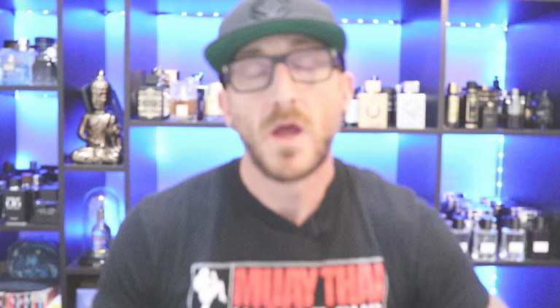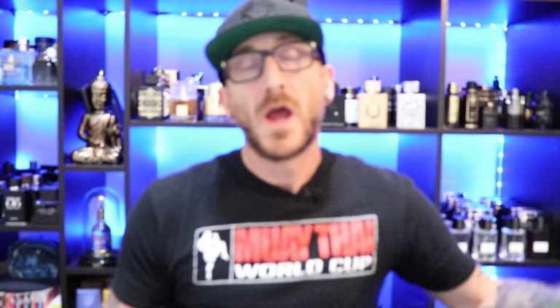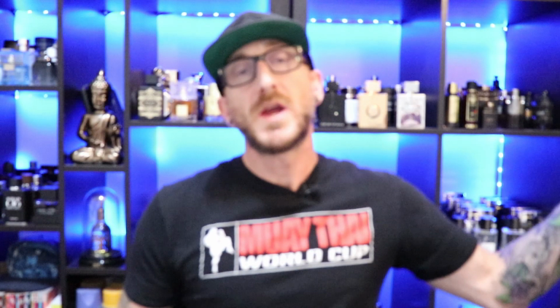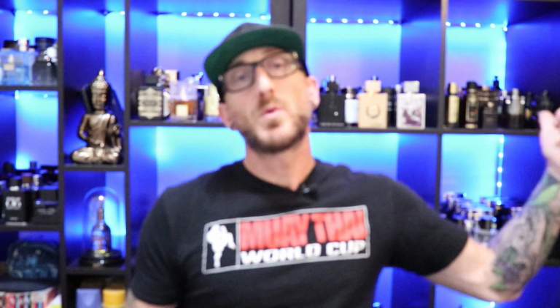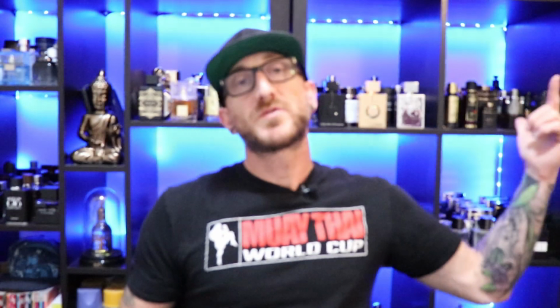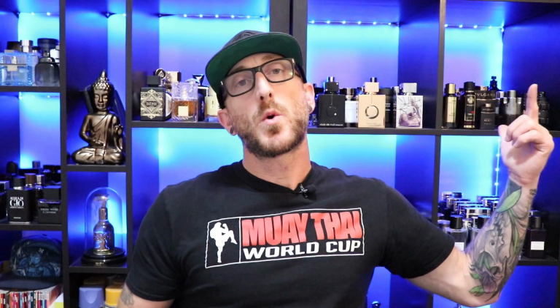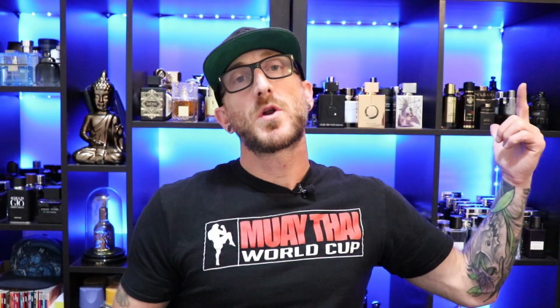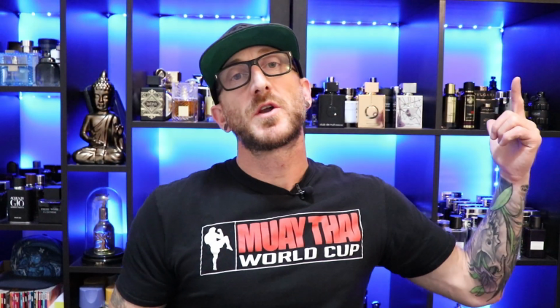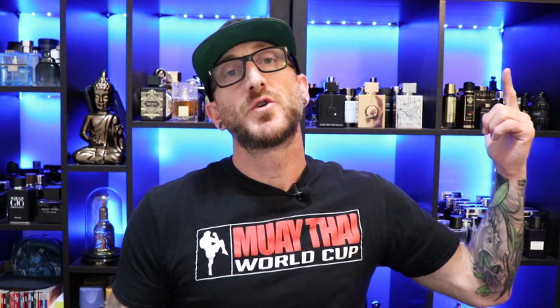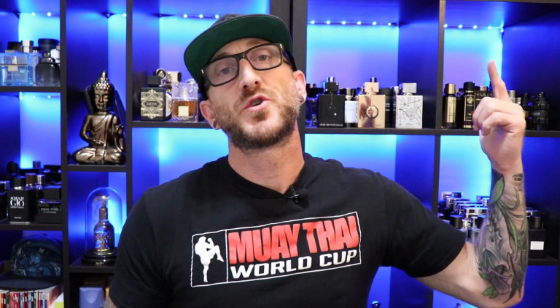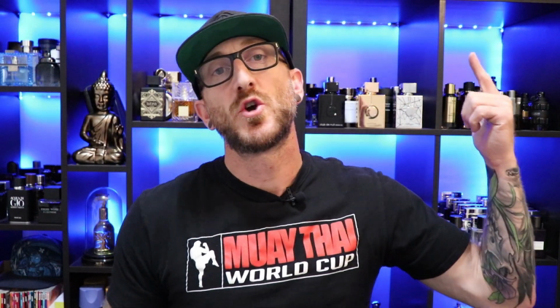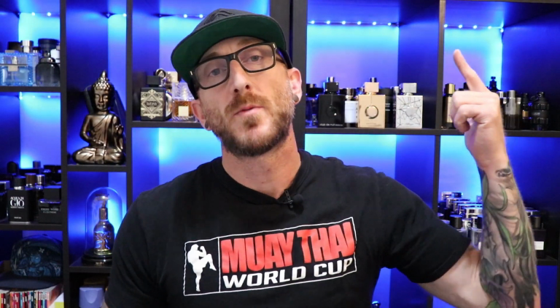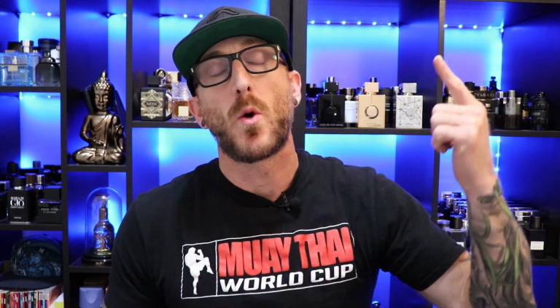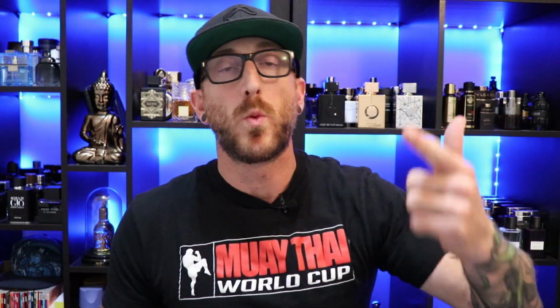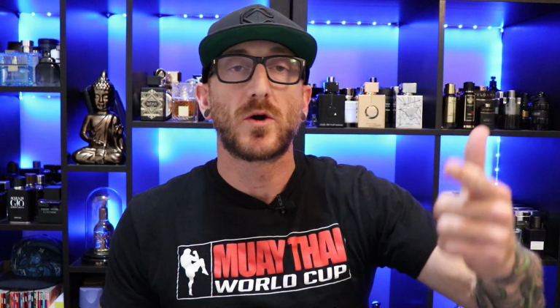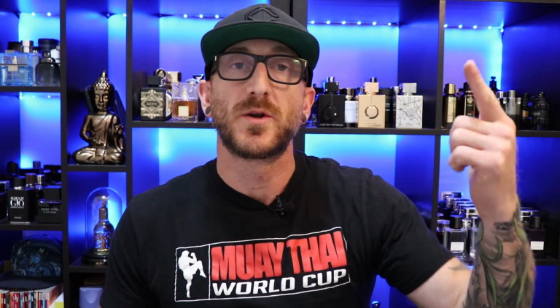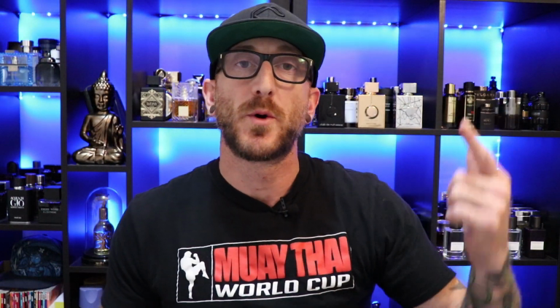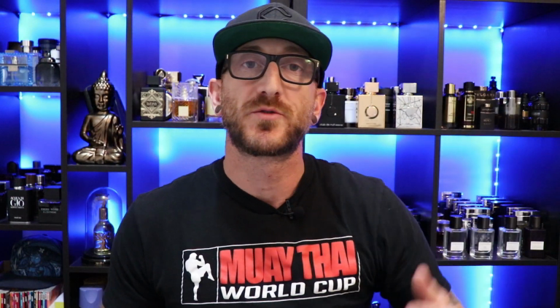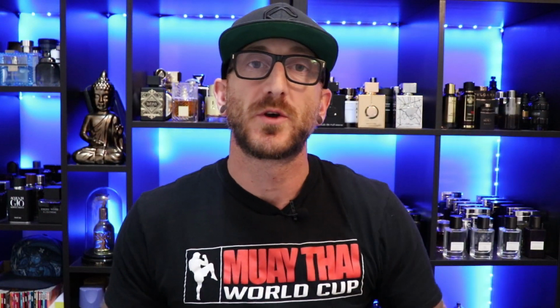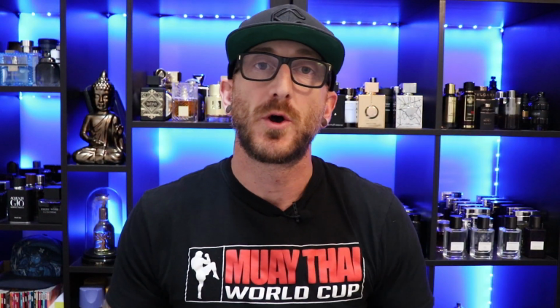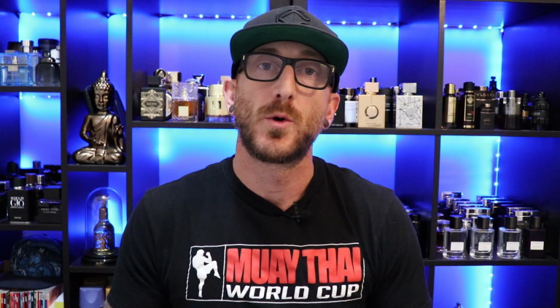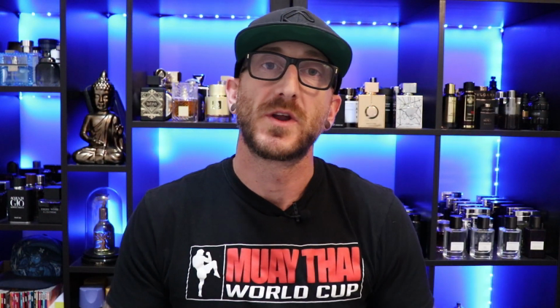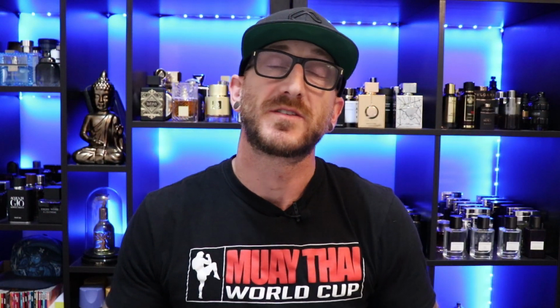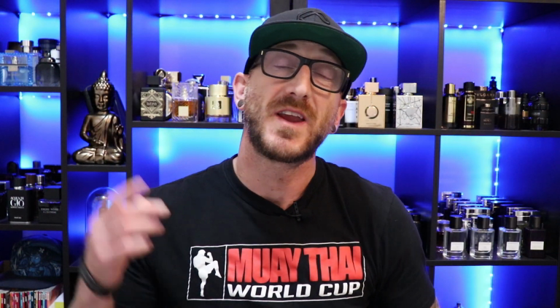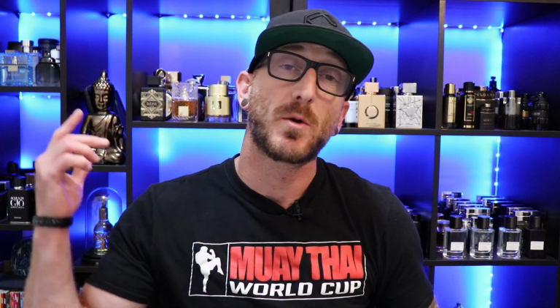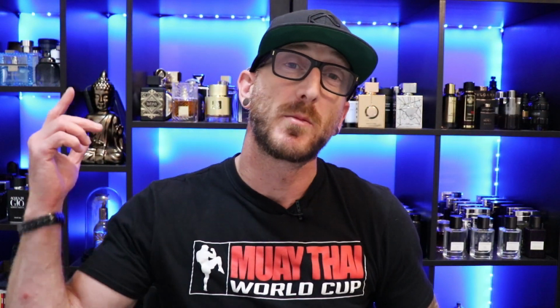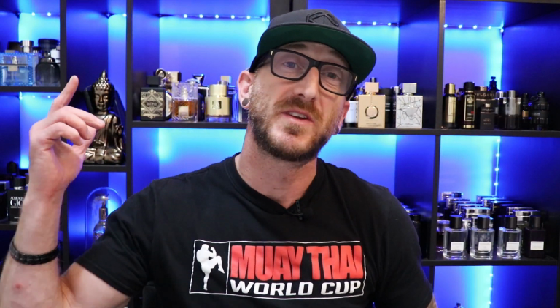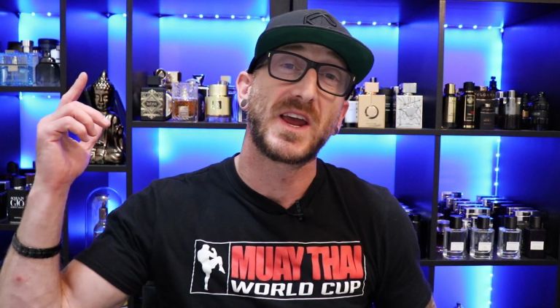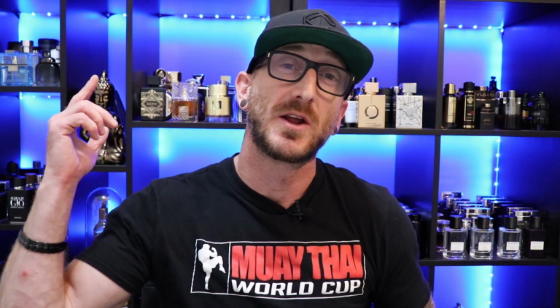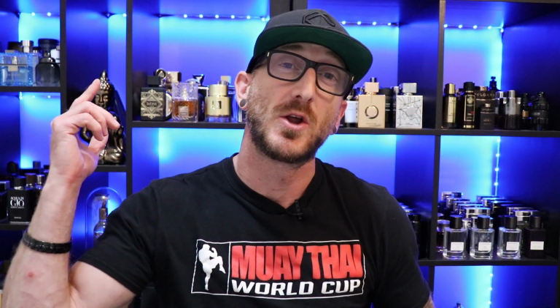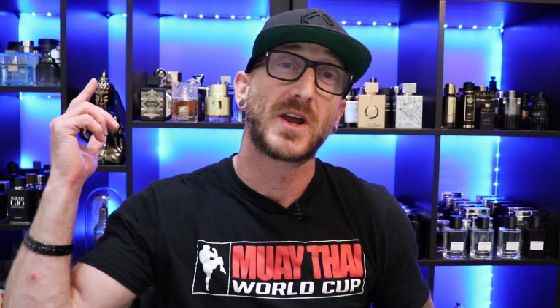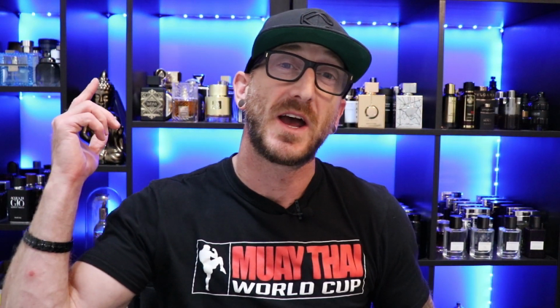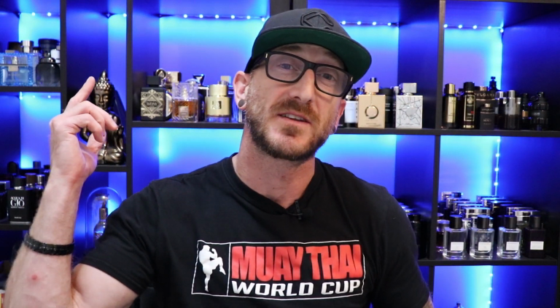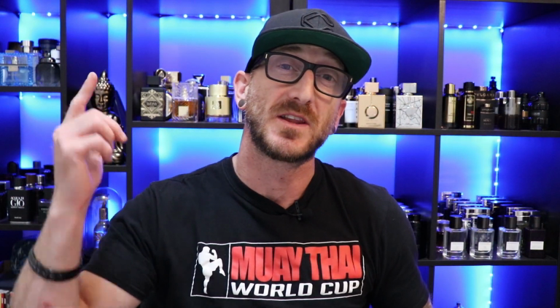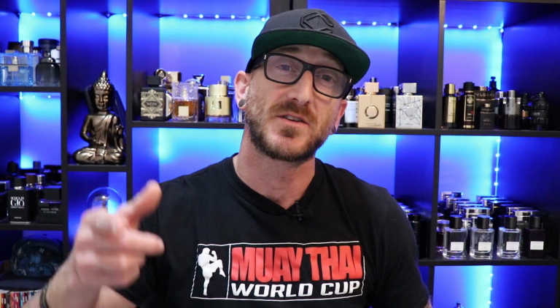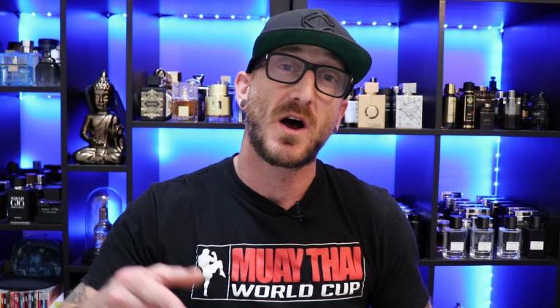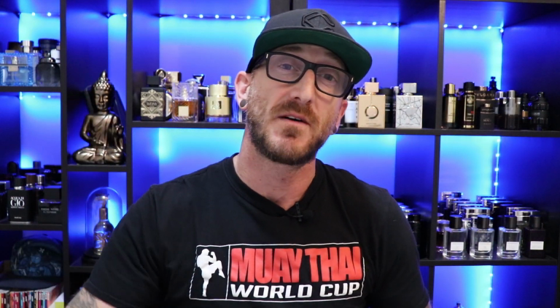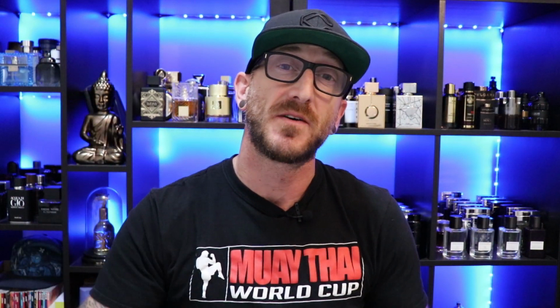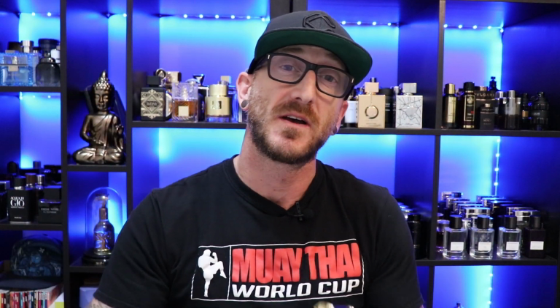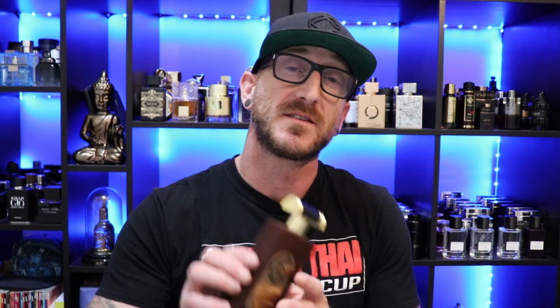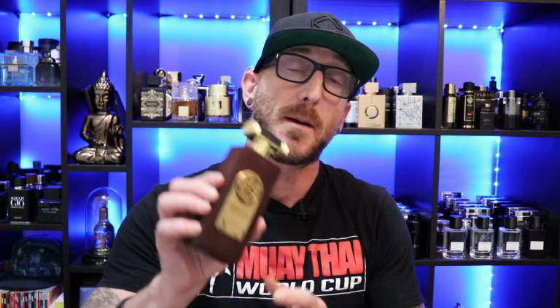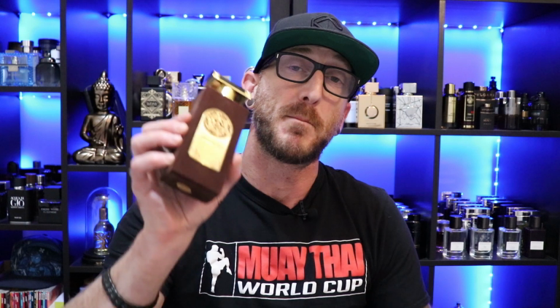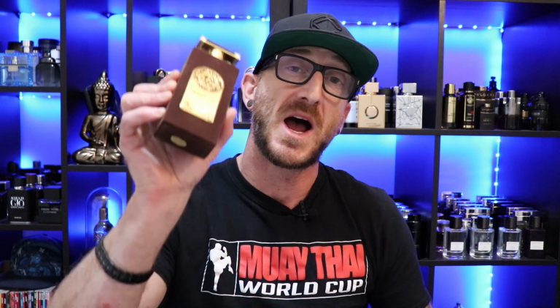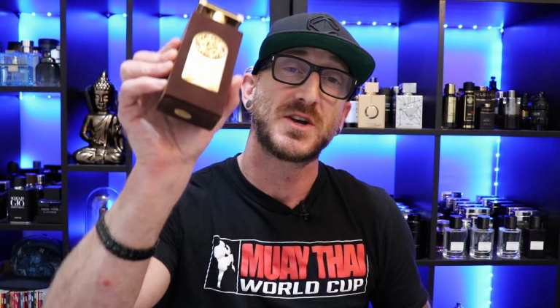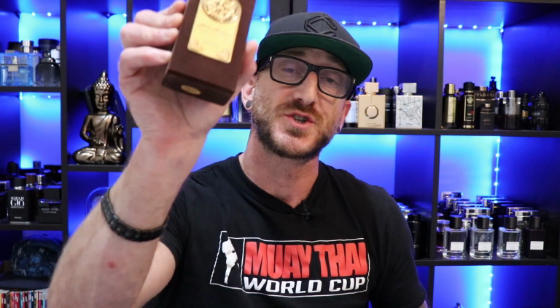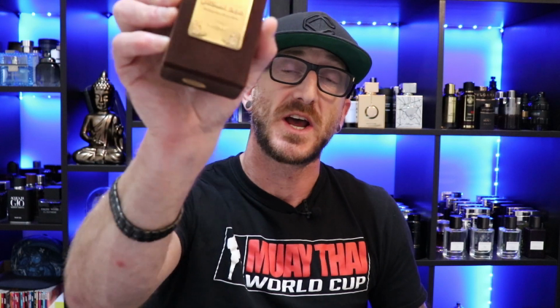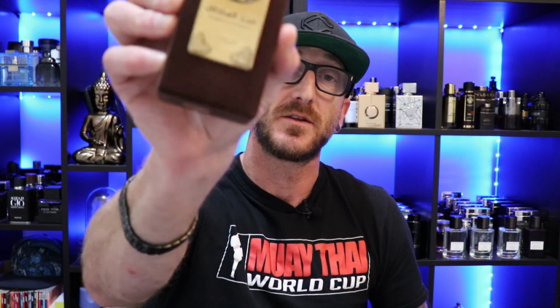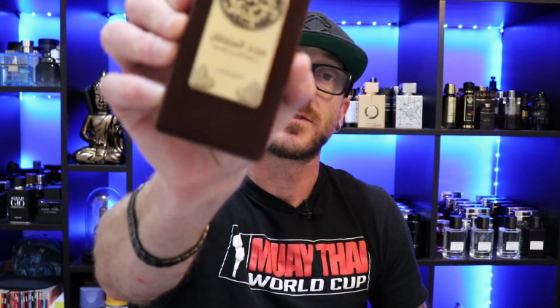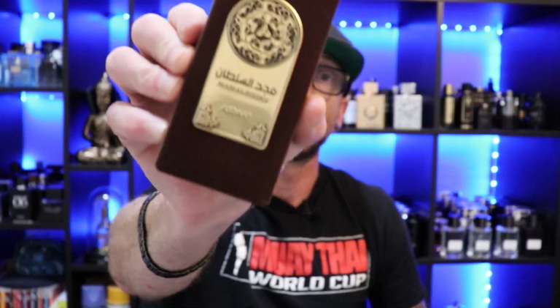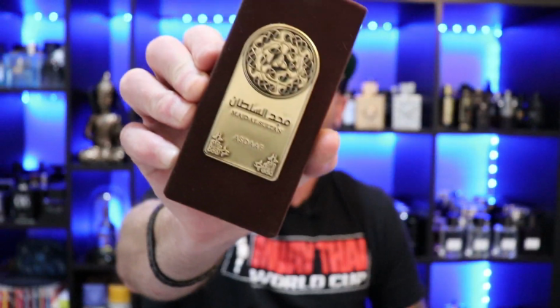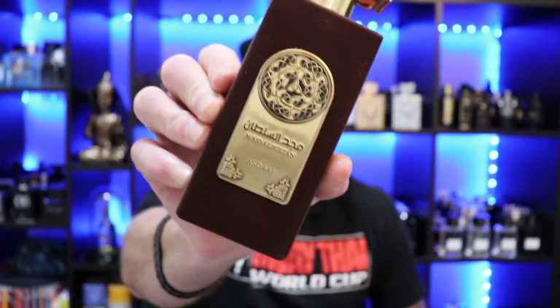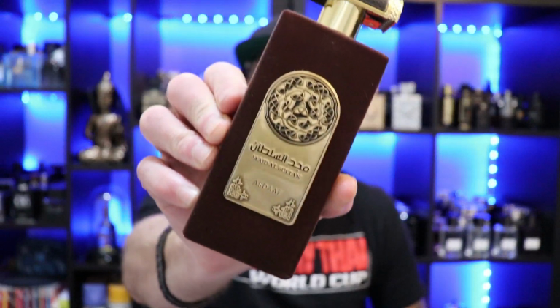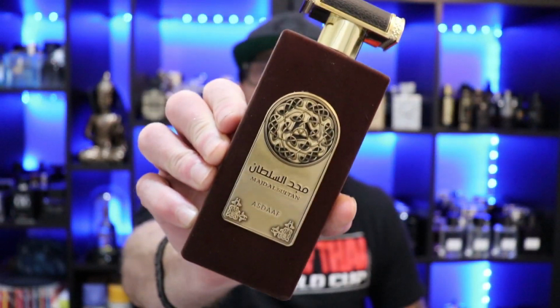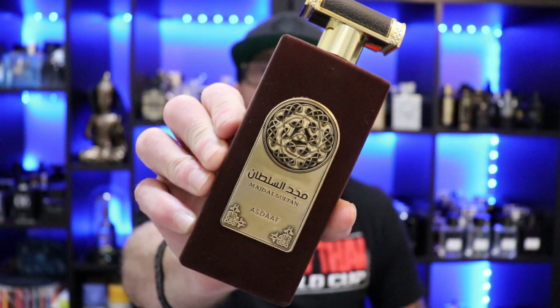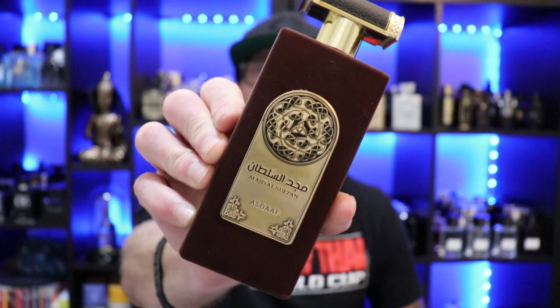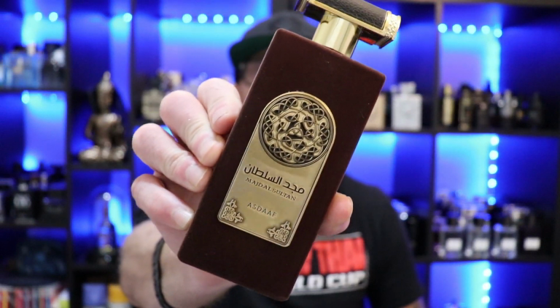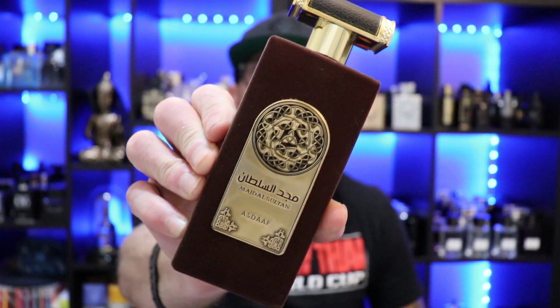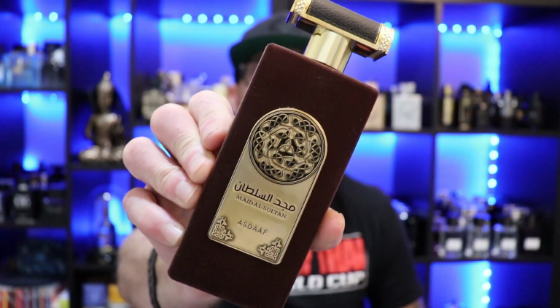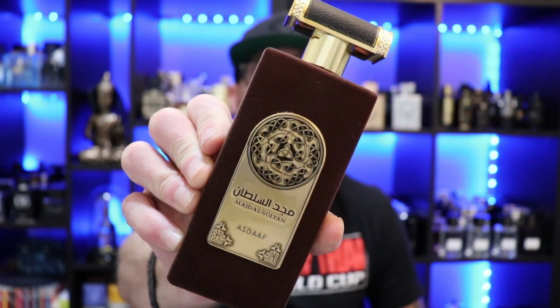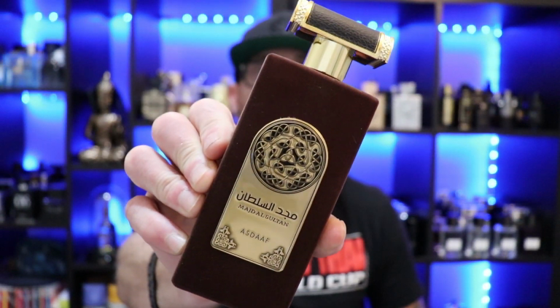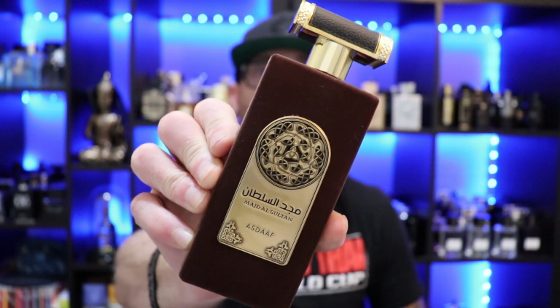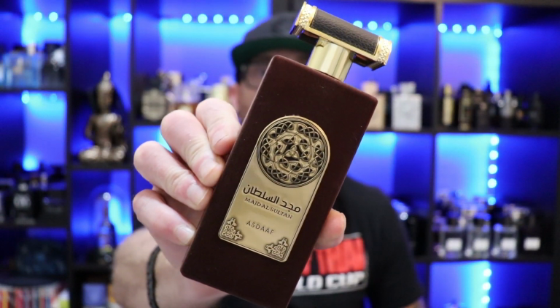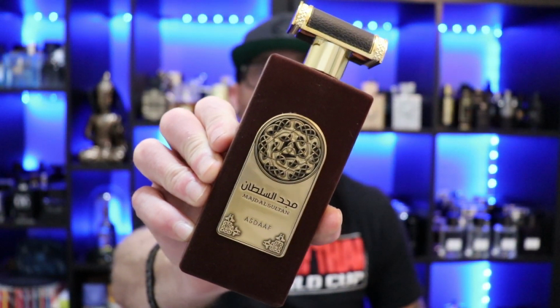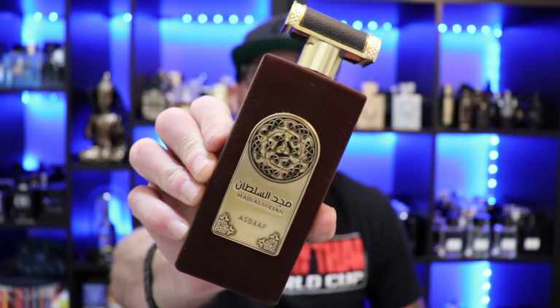Hey, what's going on YouTube? Welcome to Post Cologne. Today we're going to be taking a look at La Taffa's Majd El Soutan Azdaf.